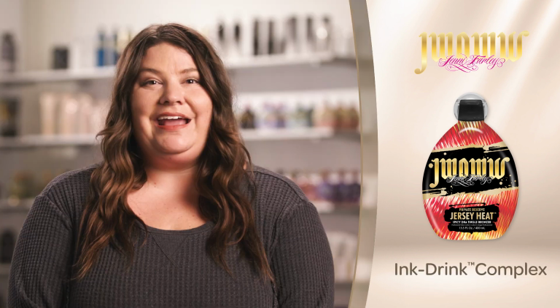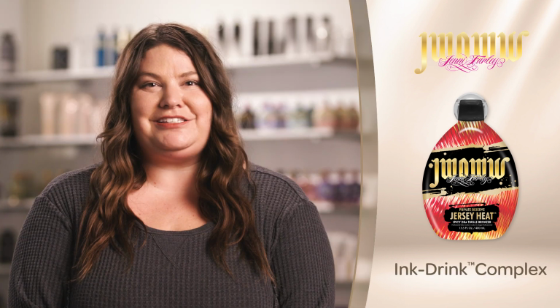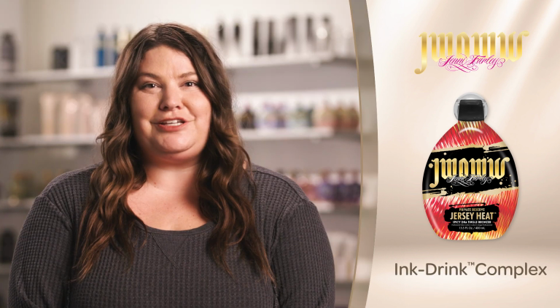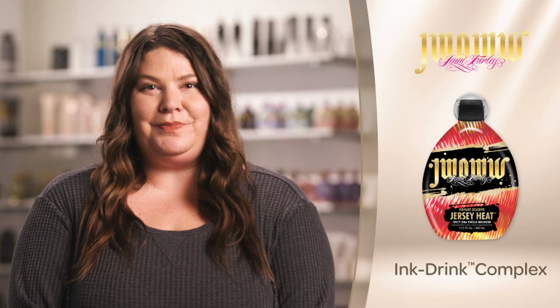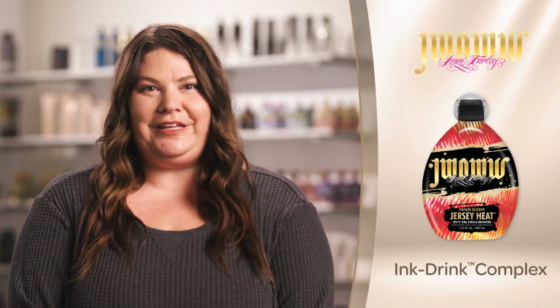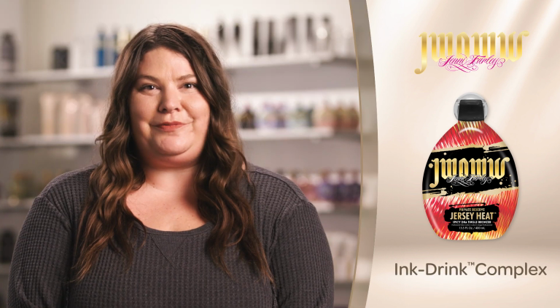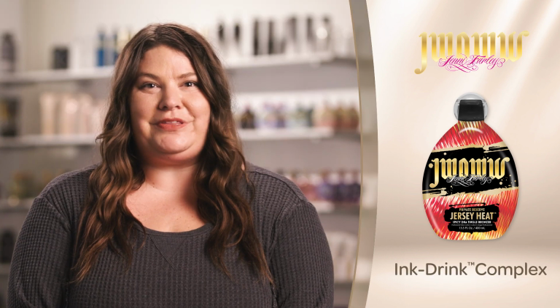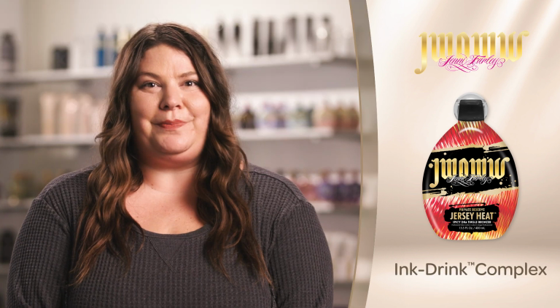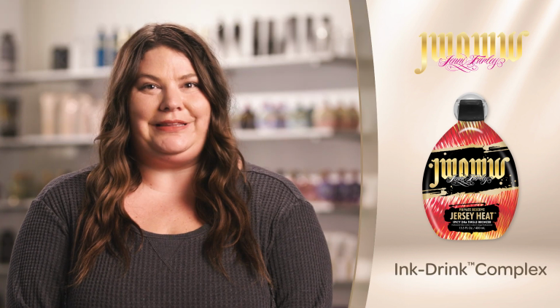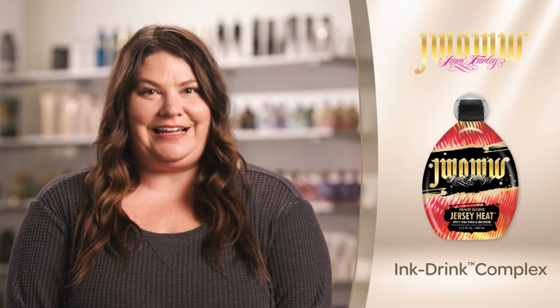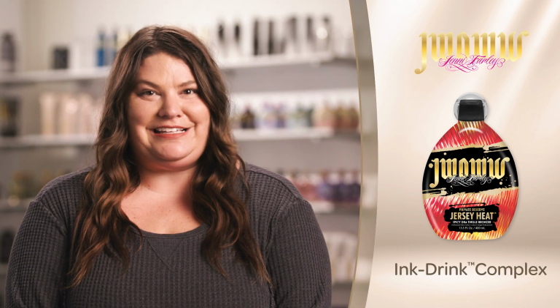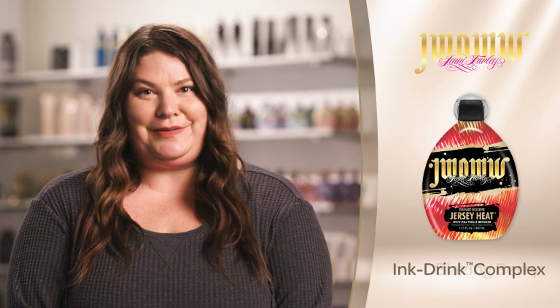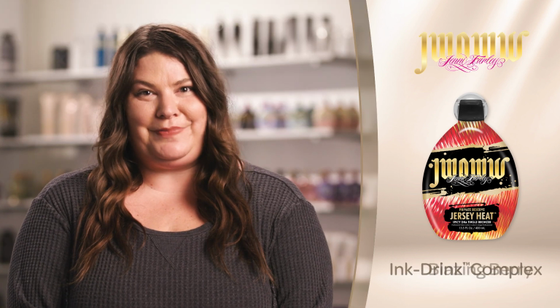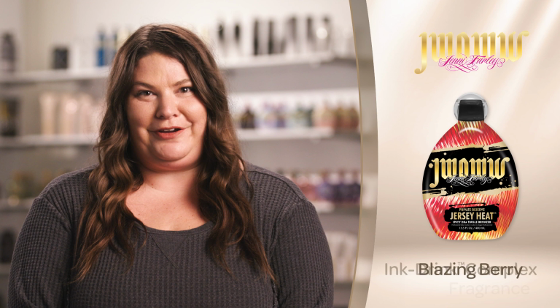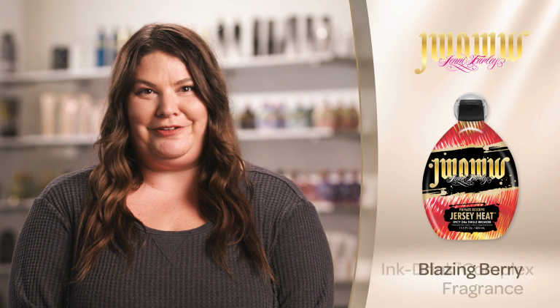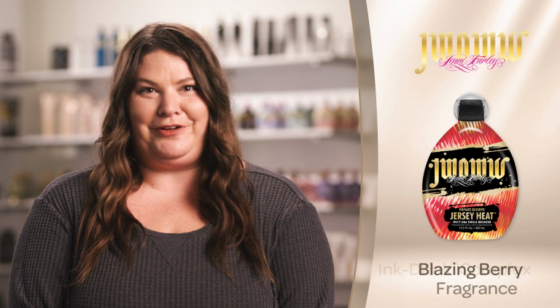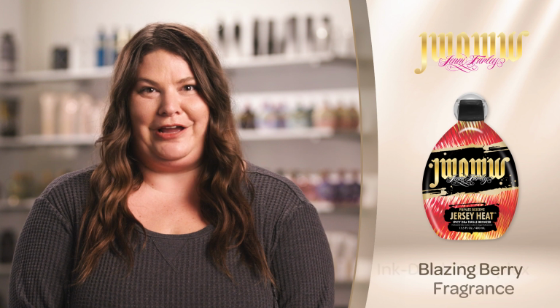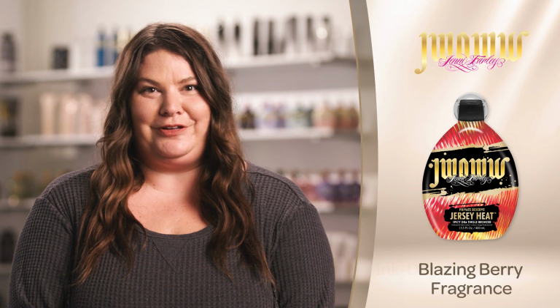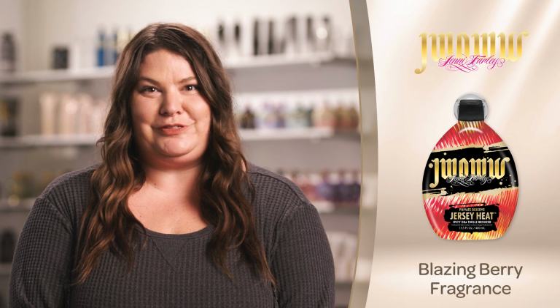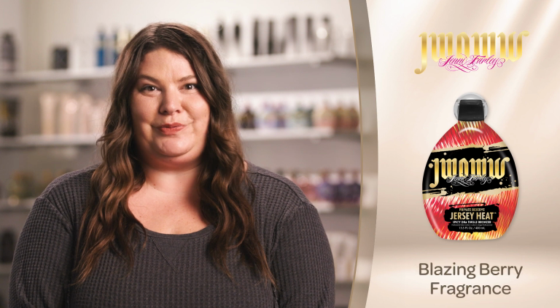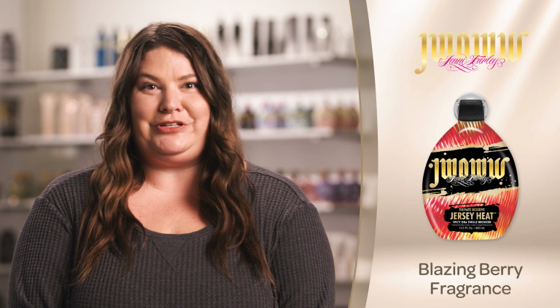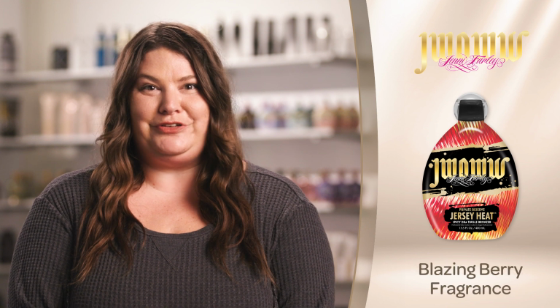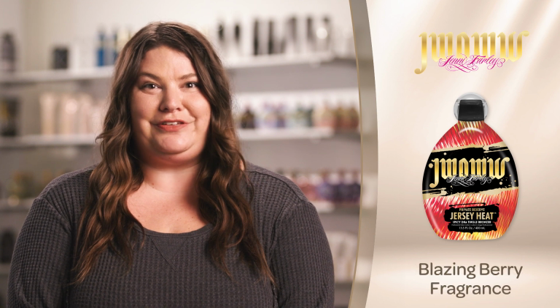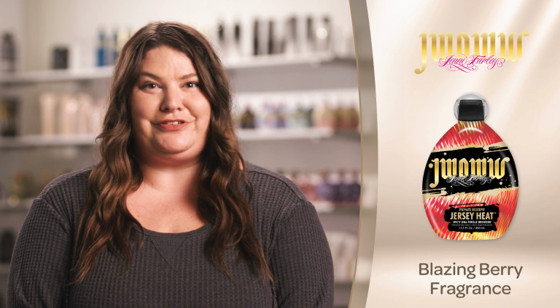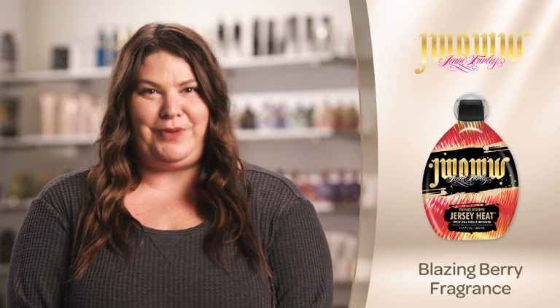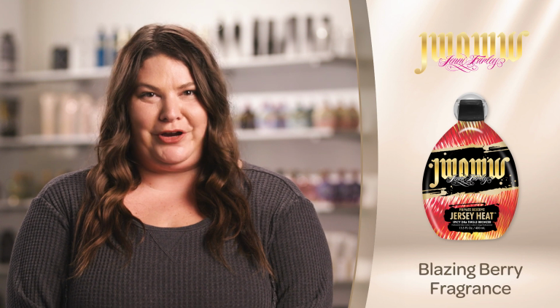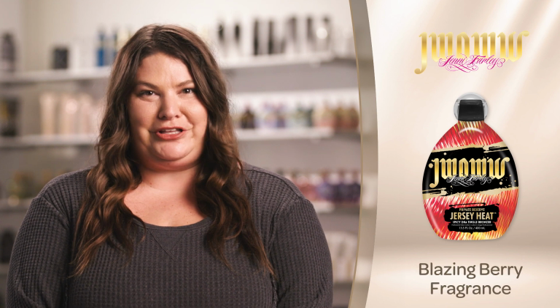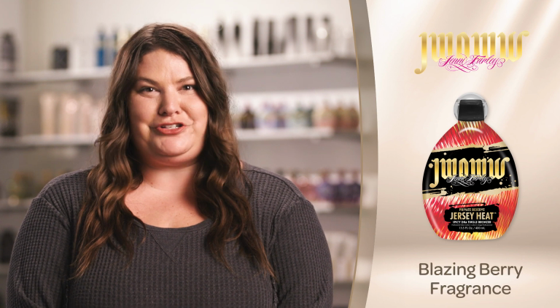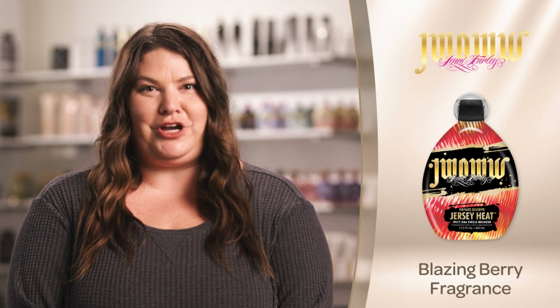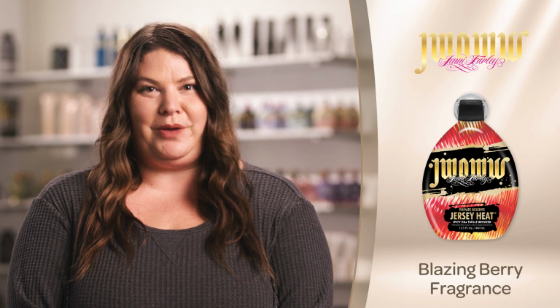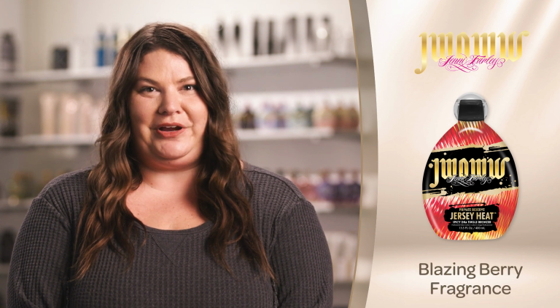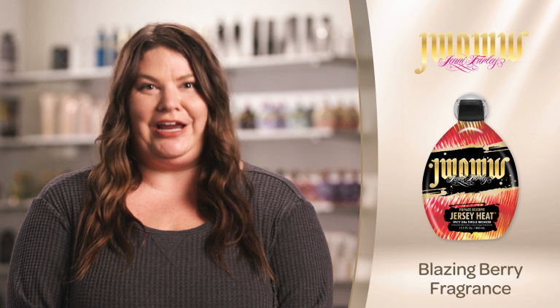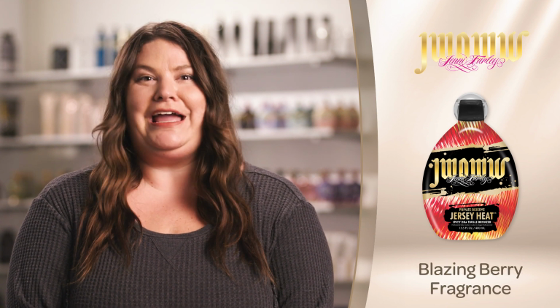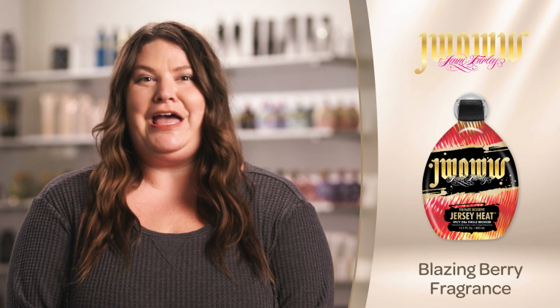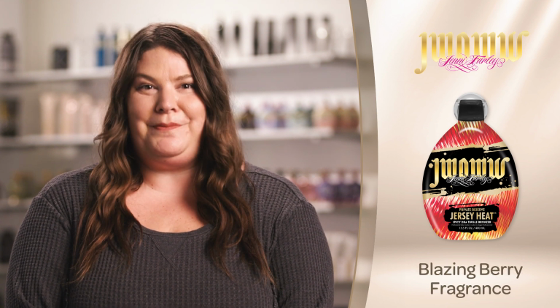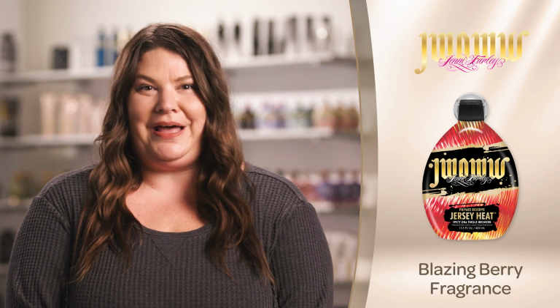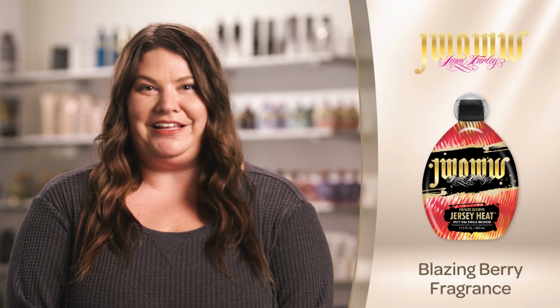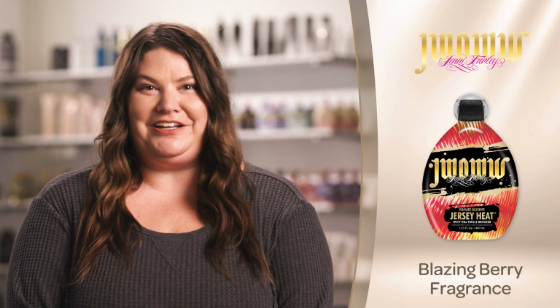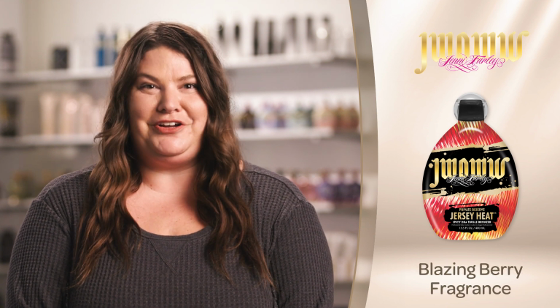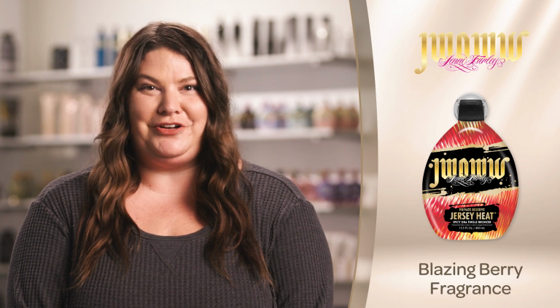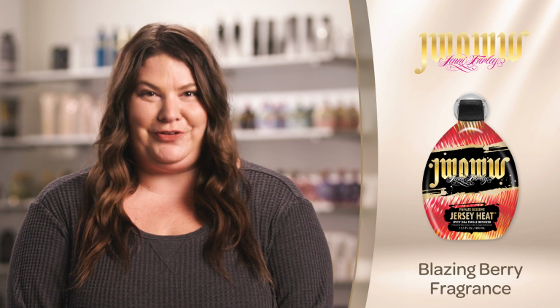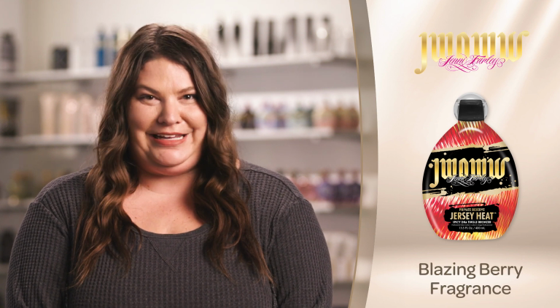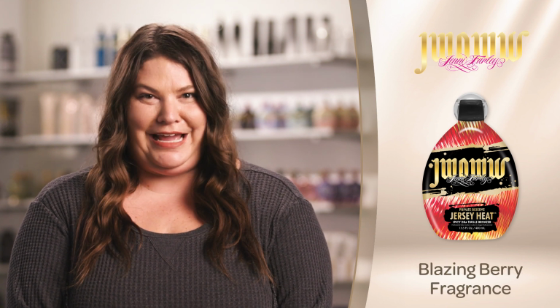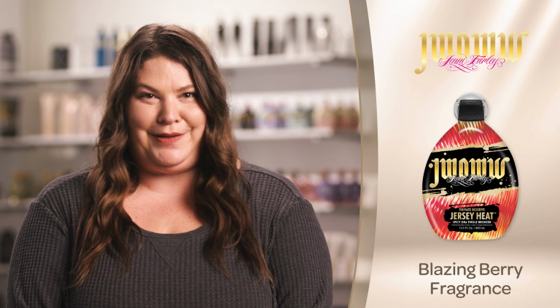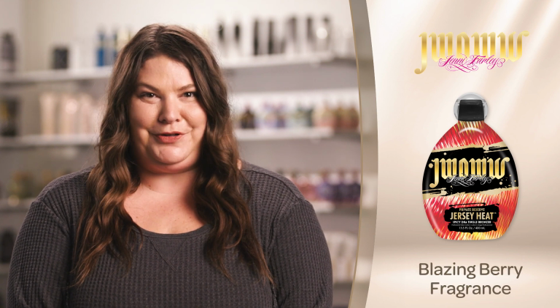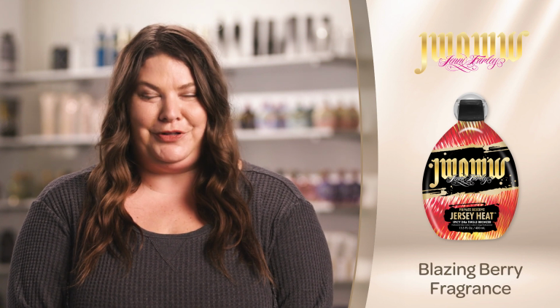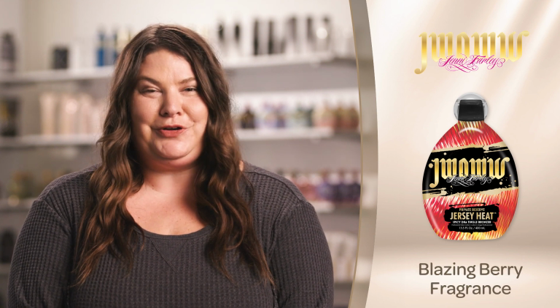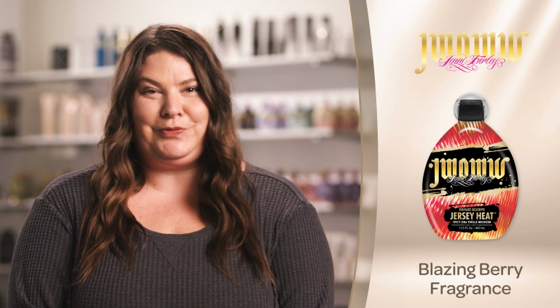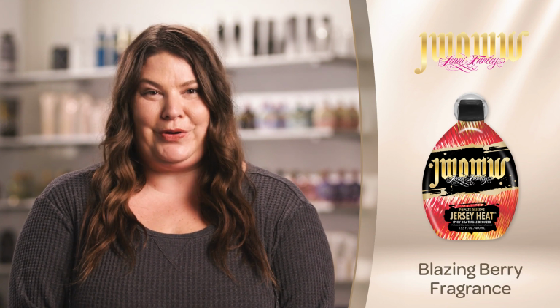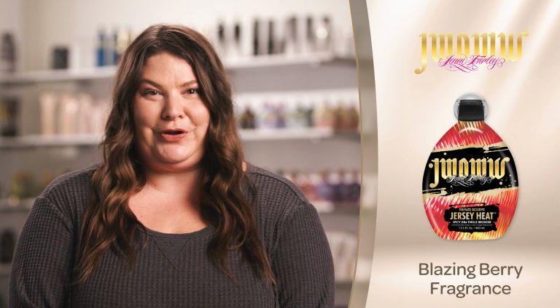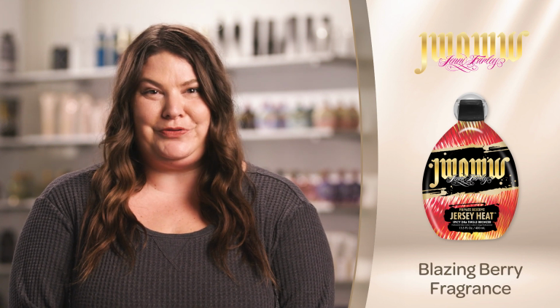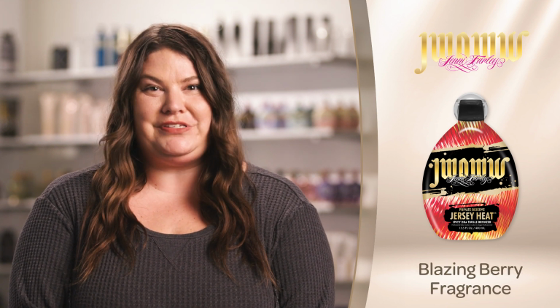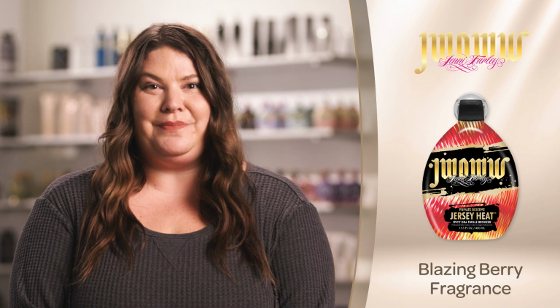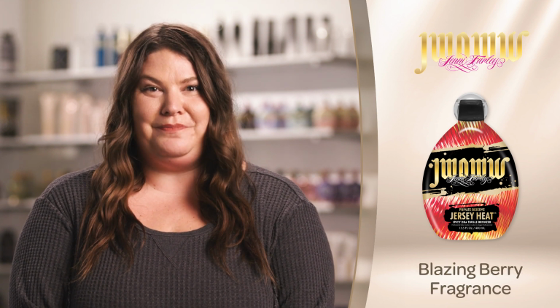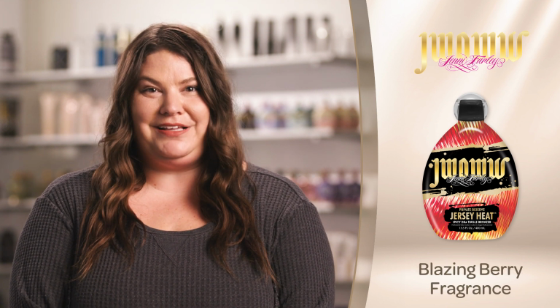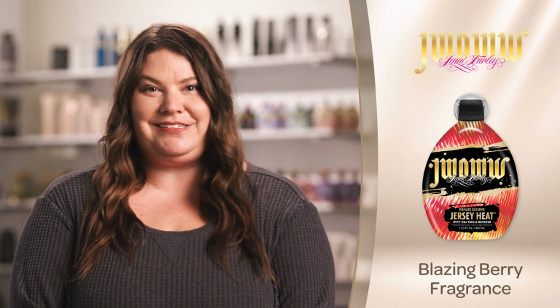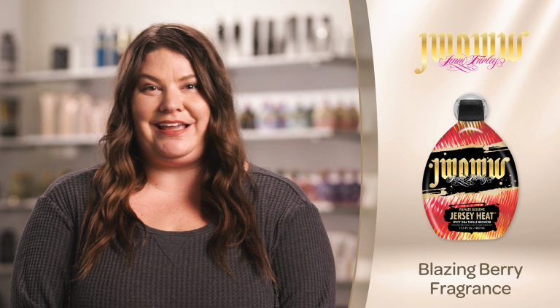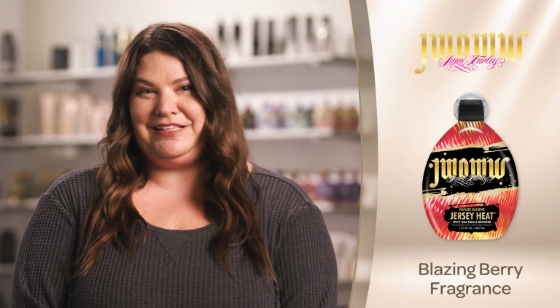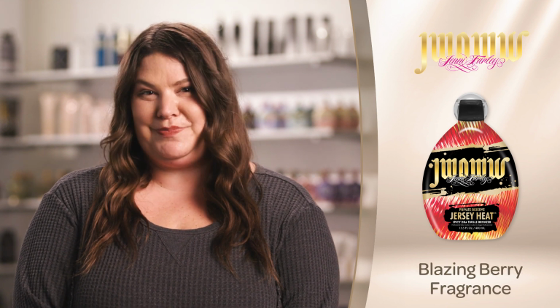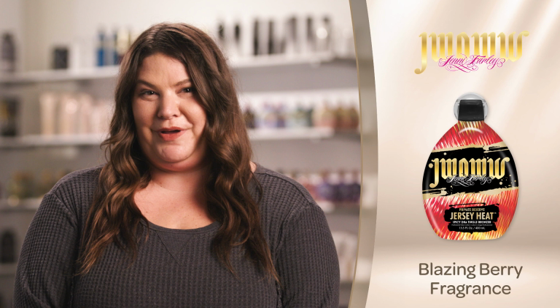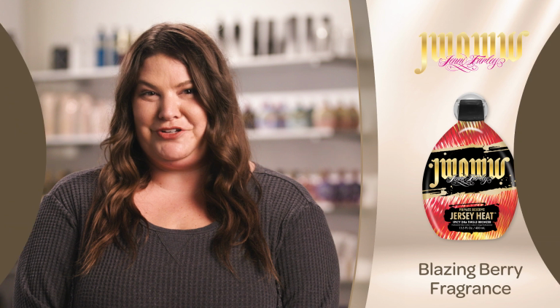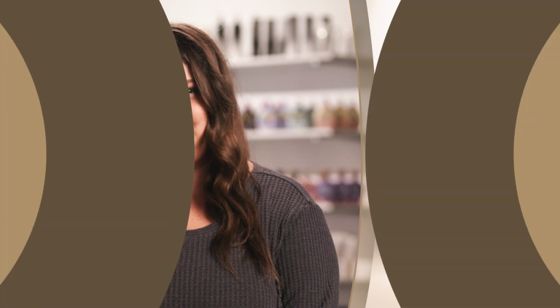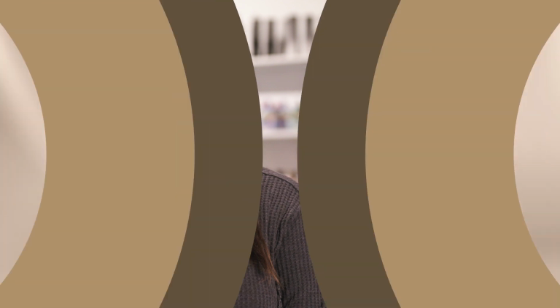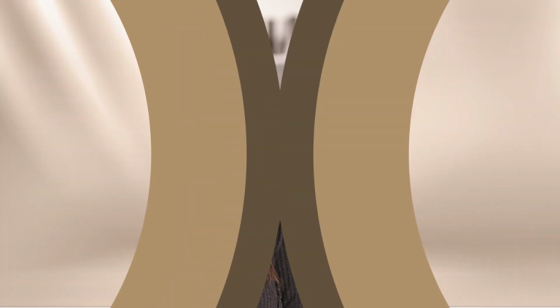It's complete with a blazing berry fragrance with notes of sparkling strawberry, melon, green apple, rose, musk, and sponge sugar.